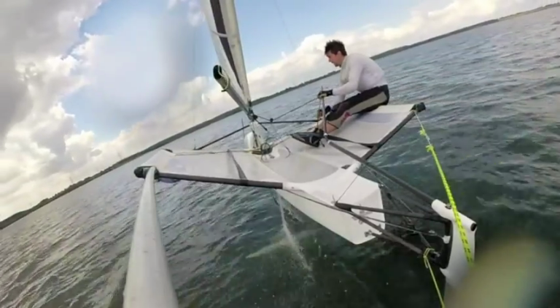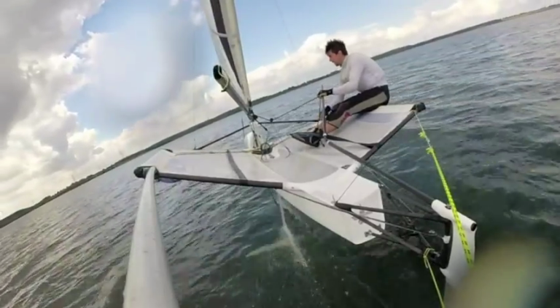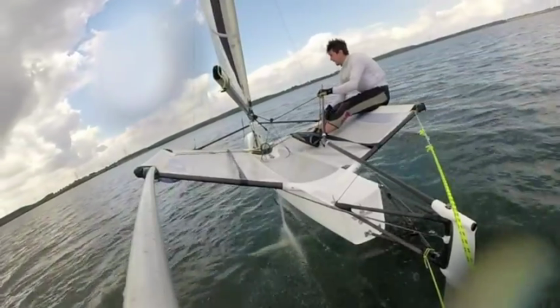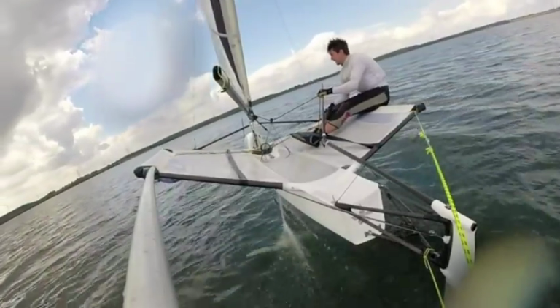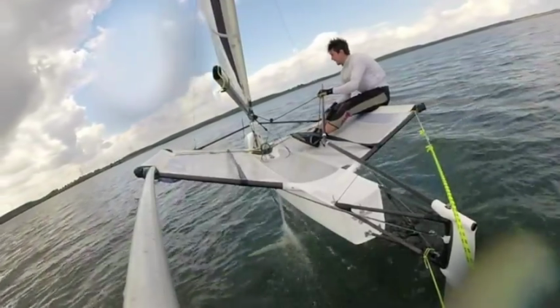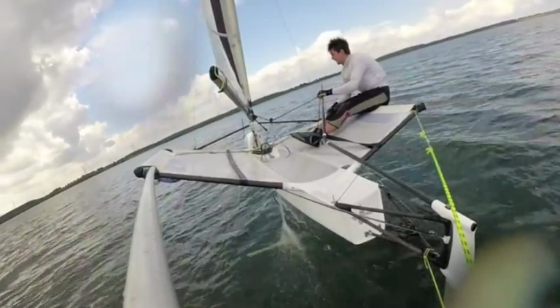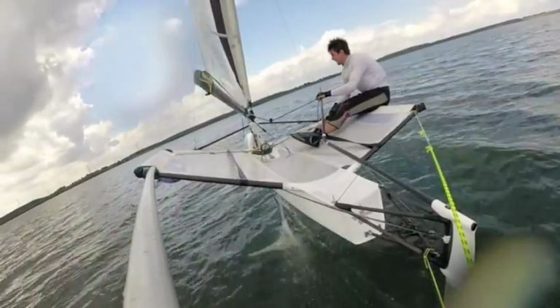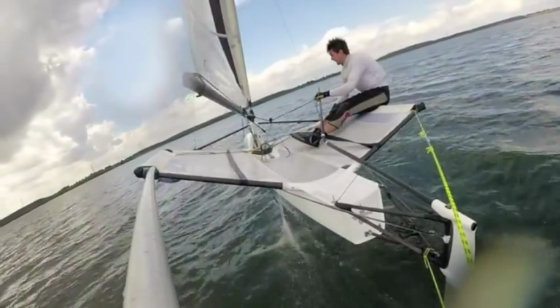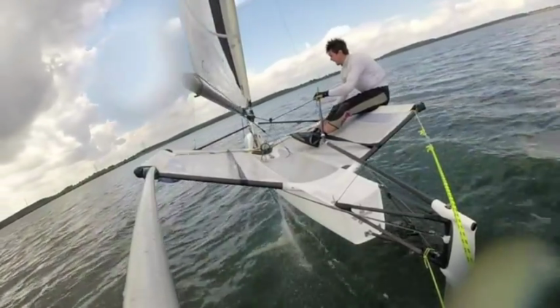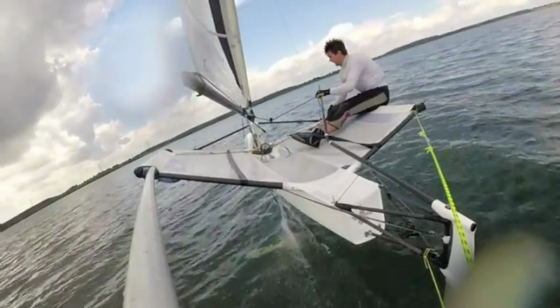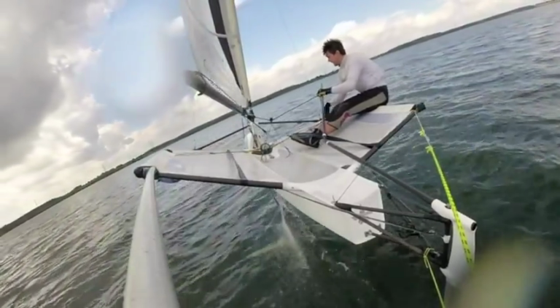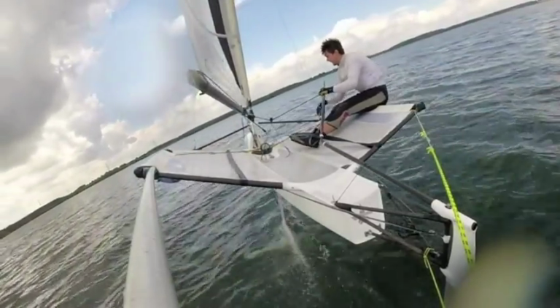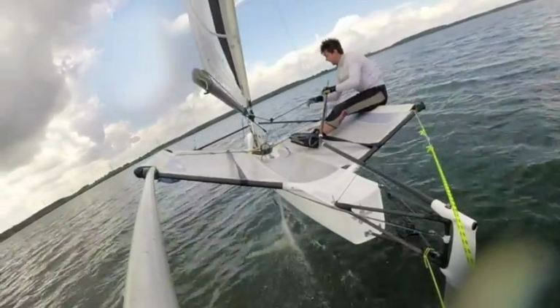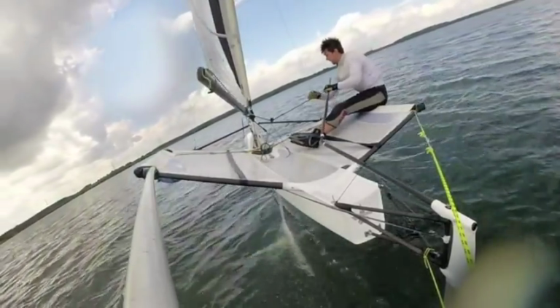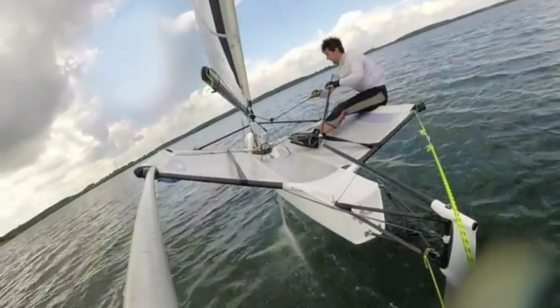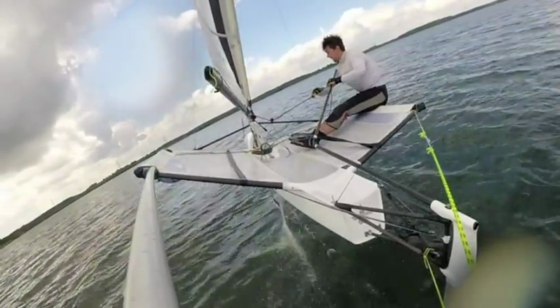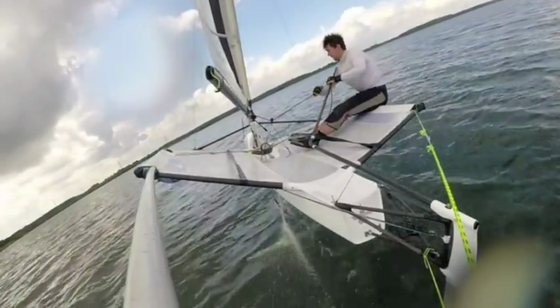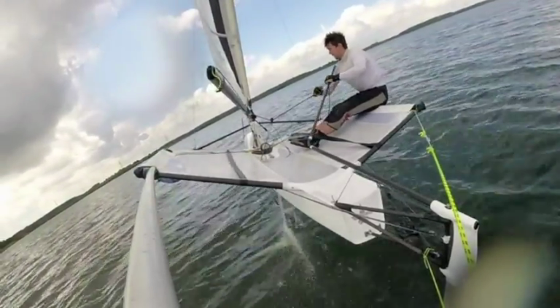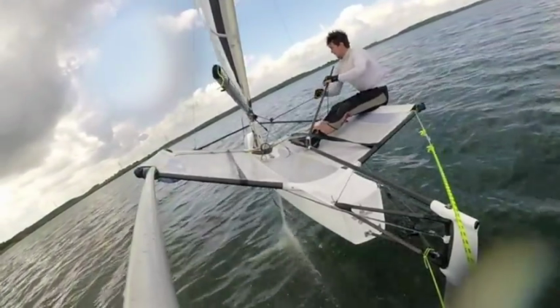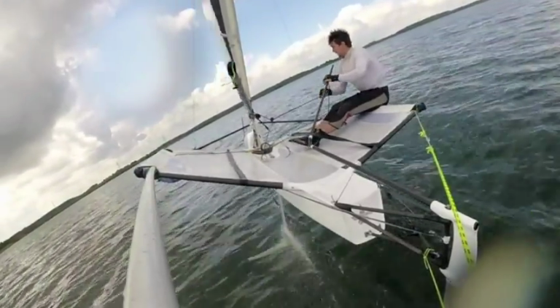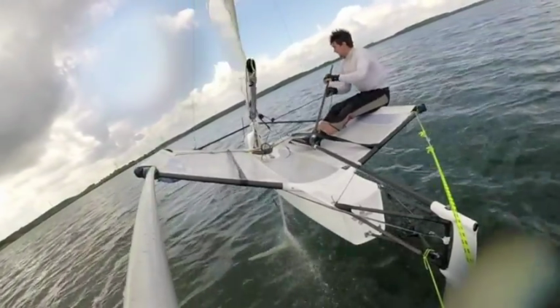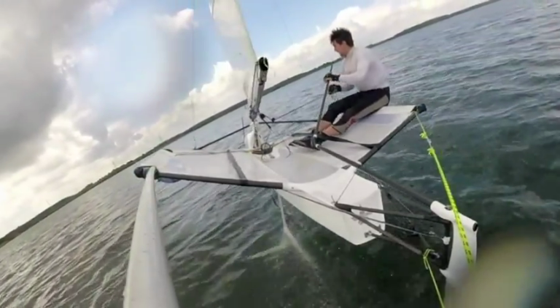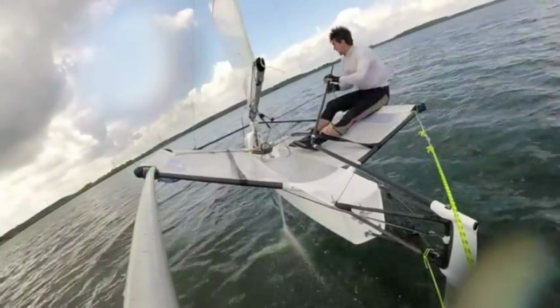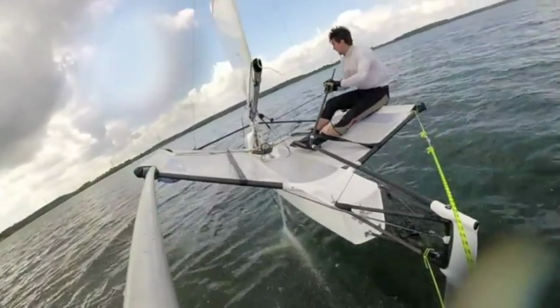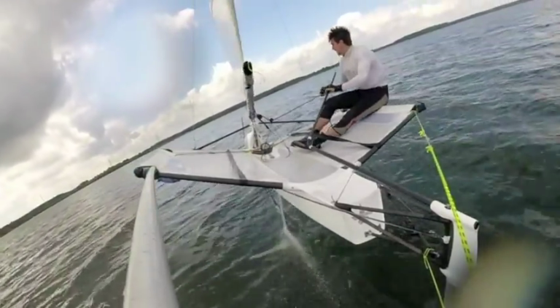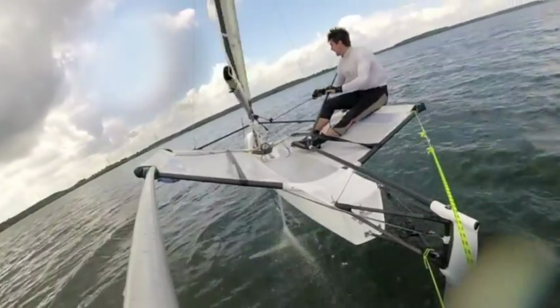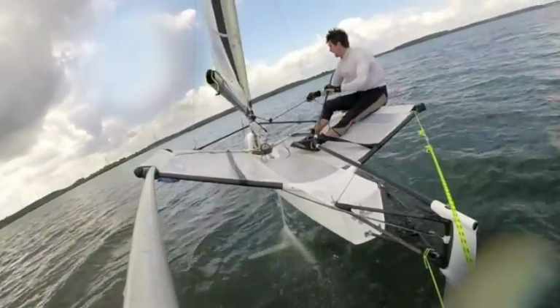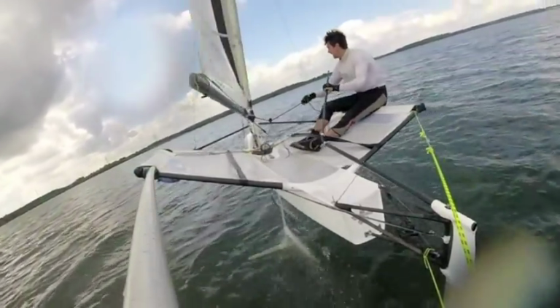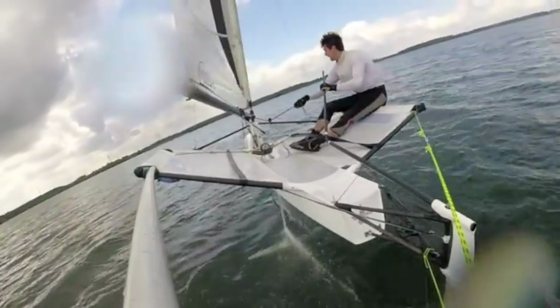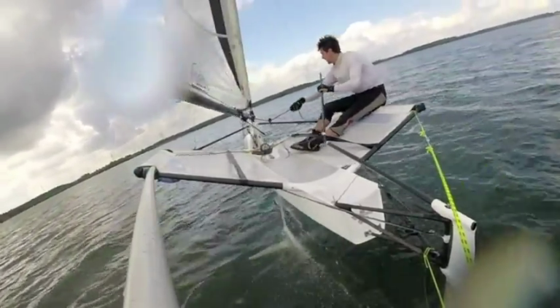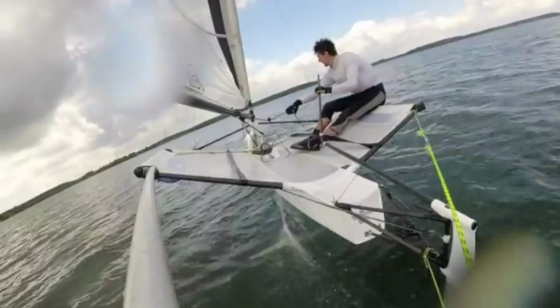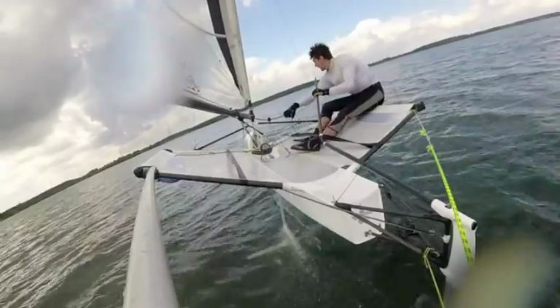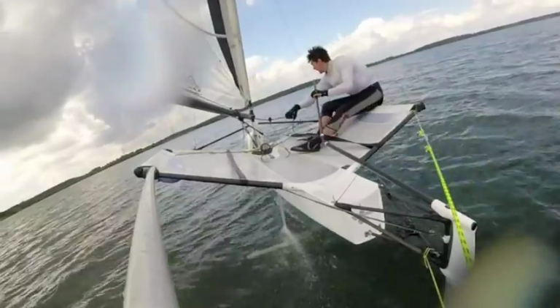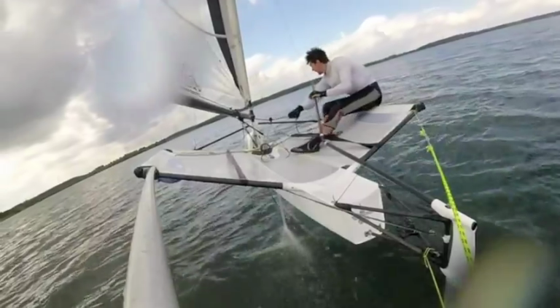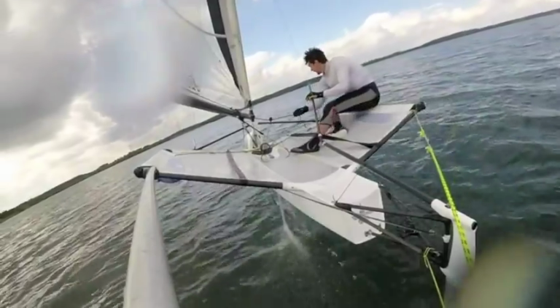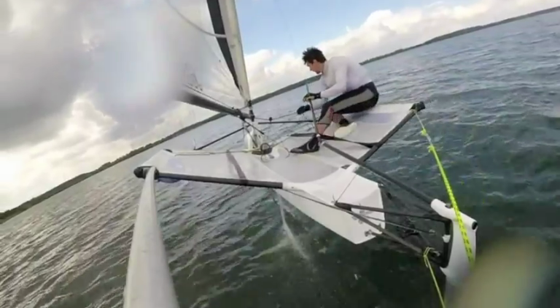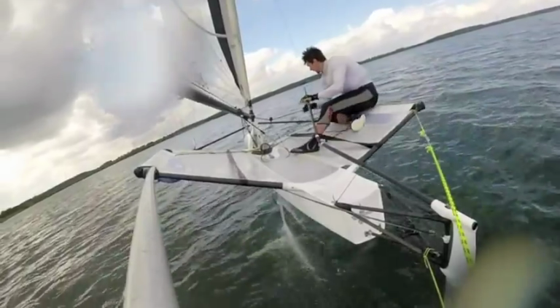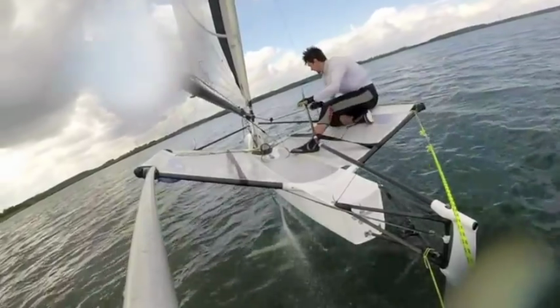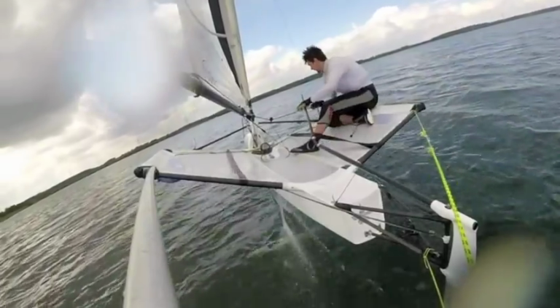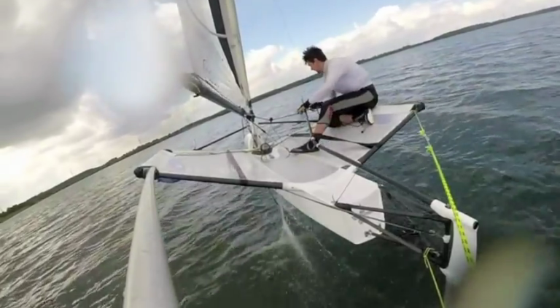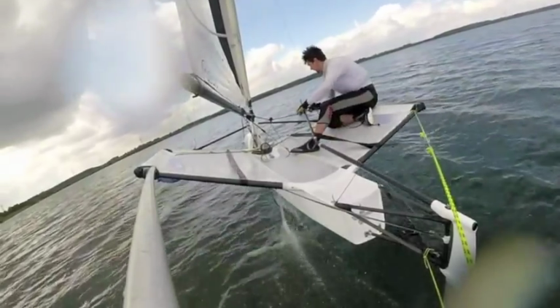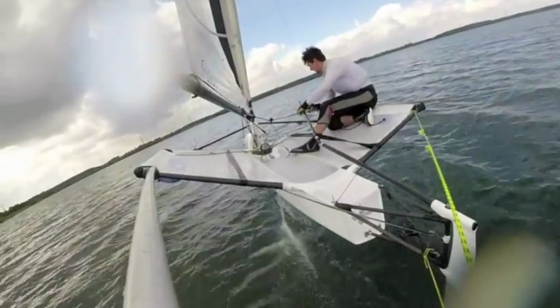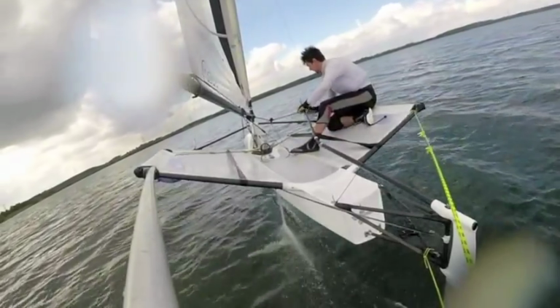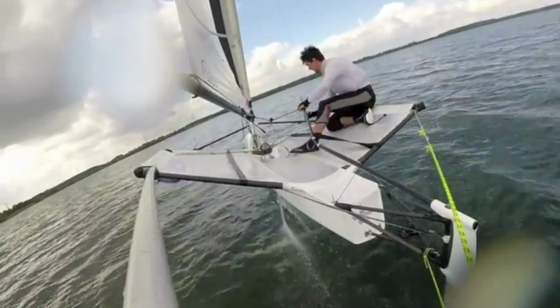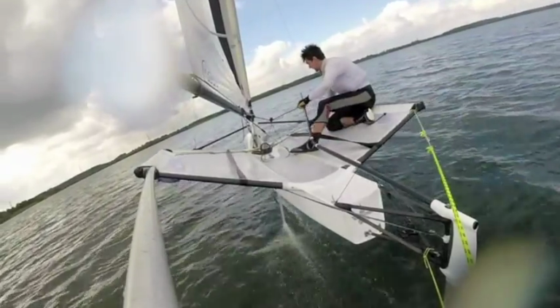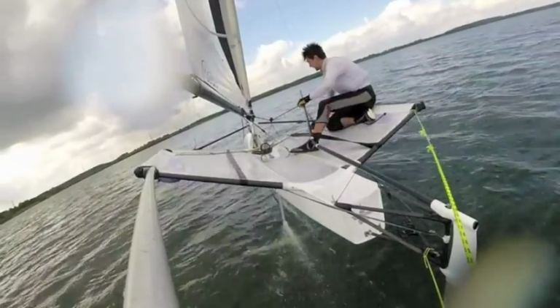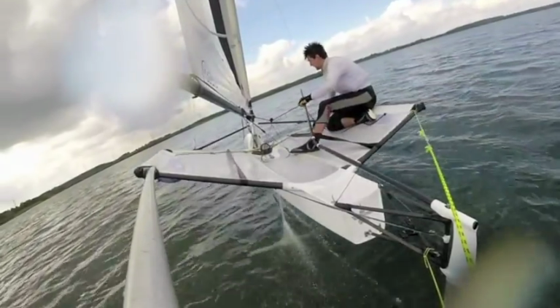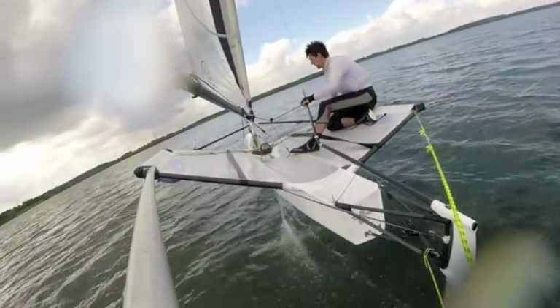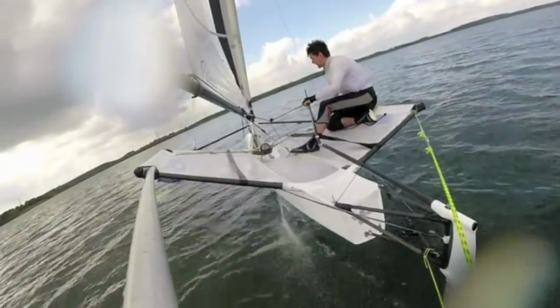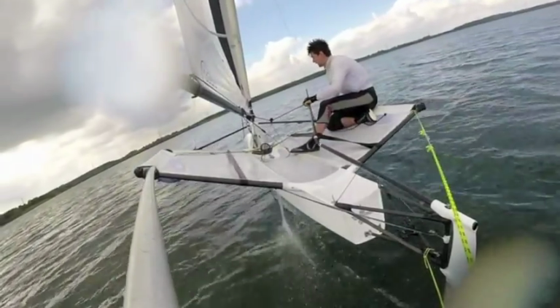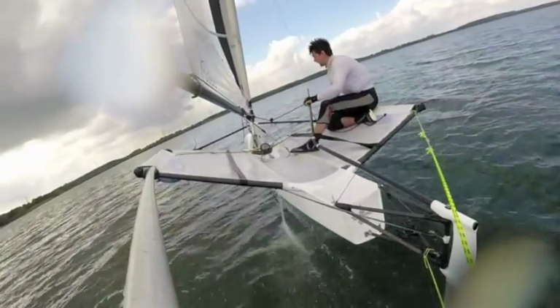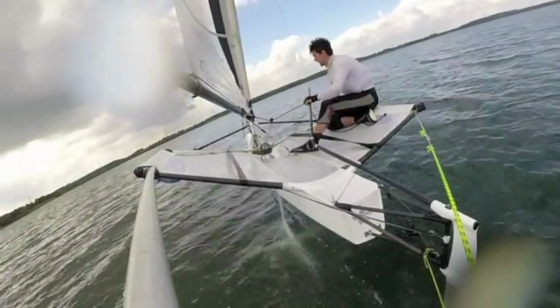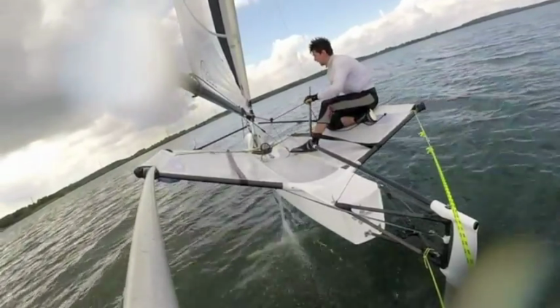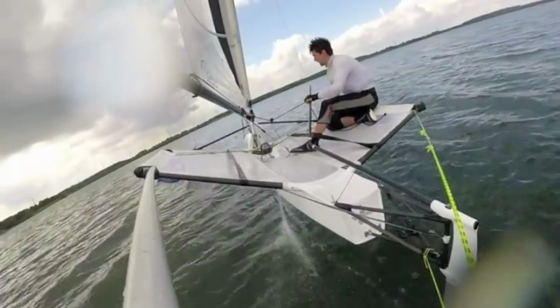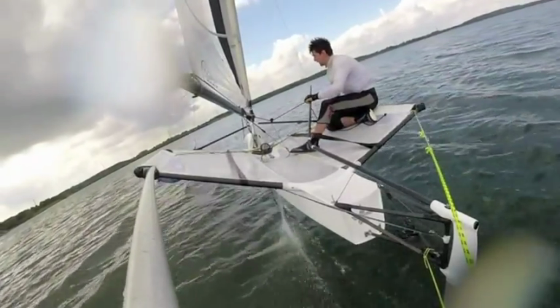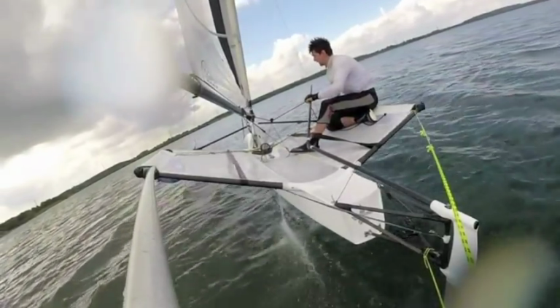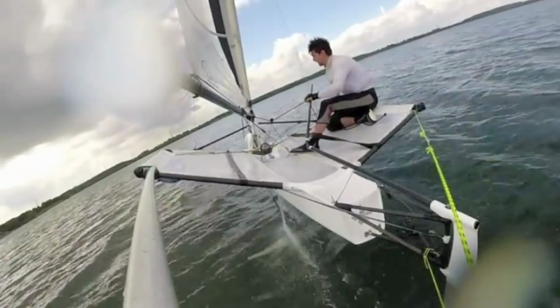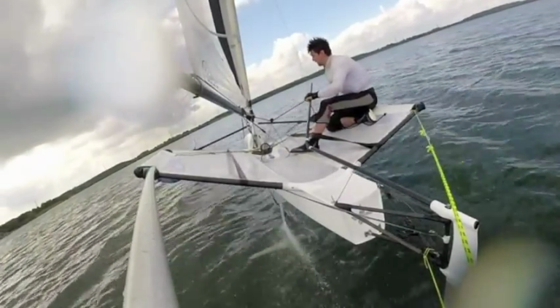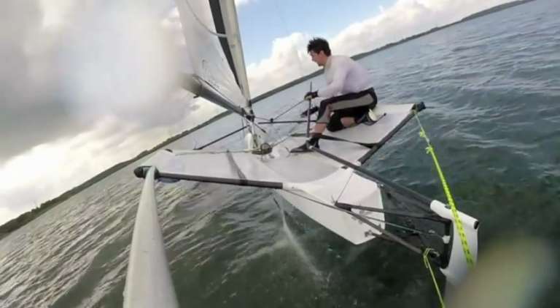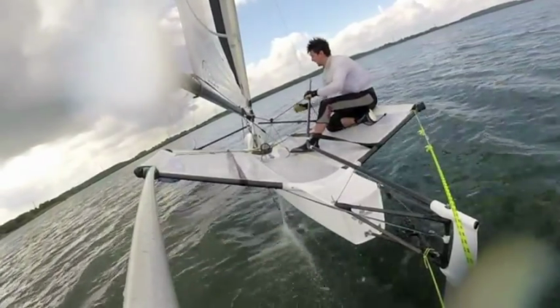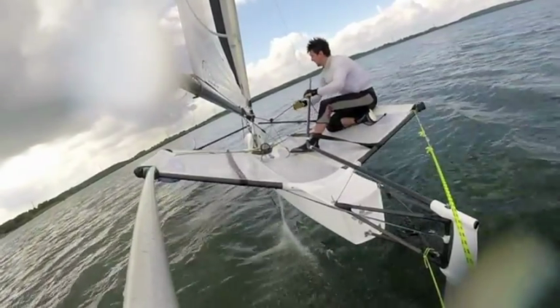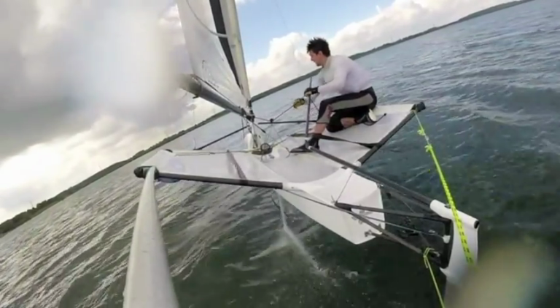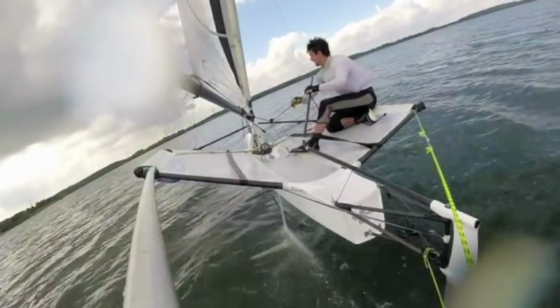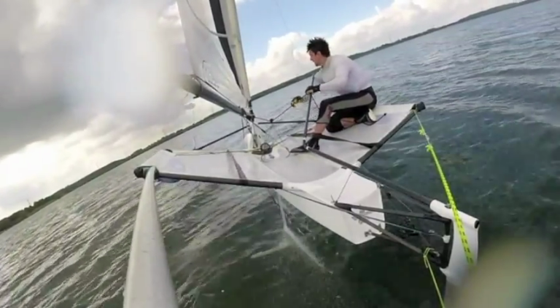Balance. You need to have the boat perfectly flat. If it's leaning to windward, bring it back up and start again.